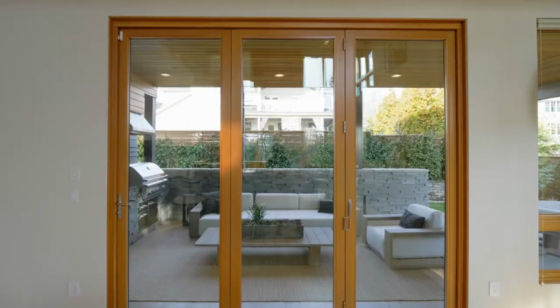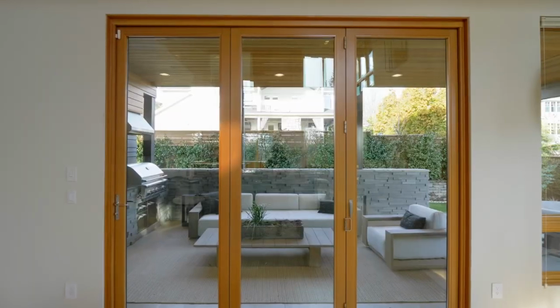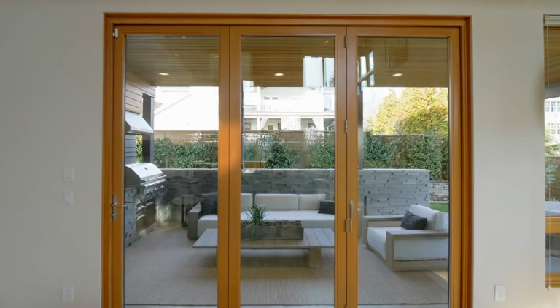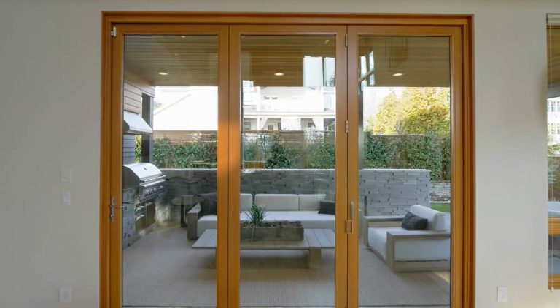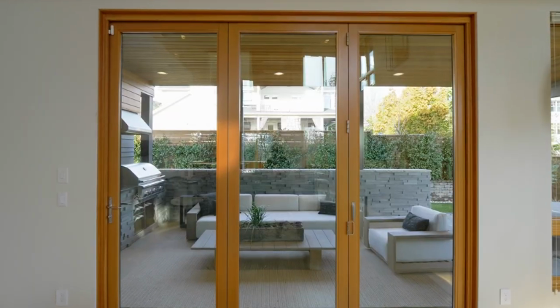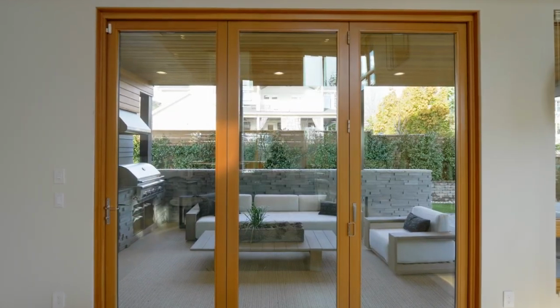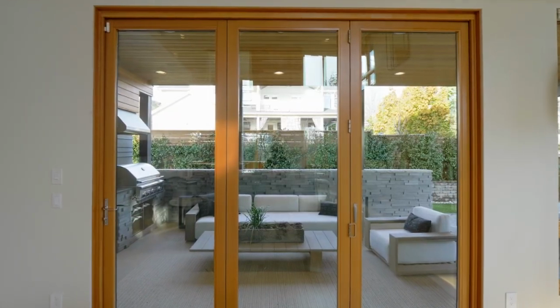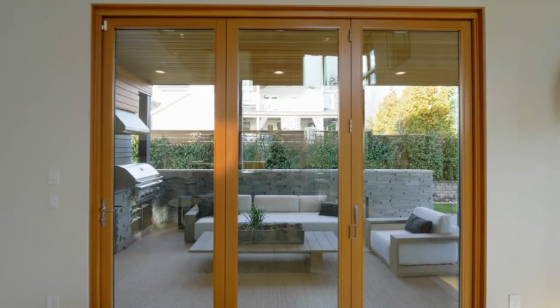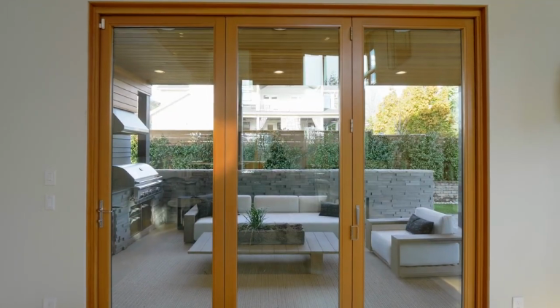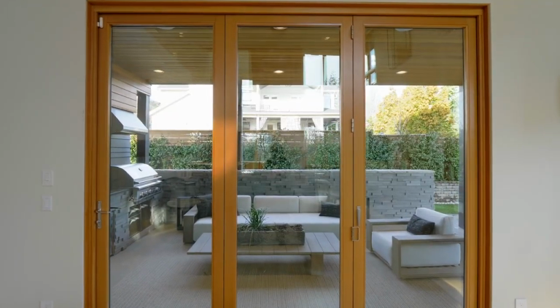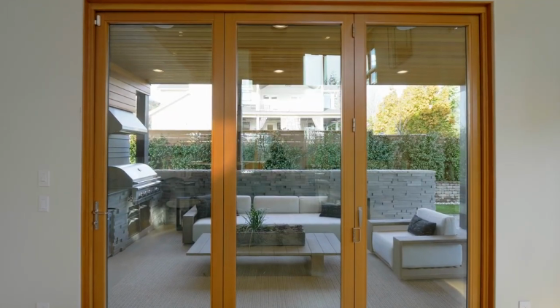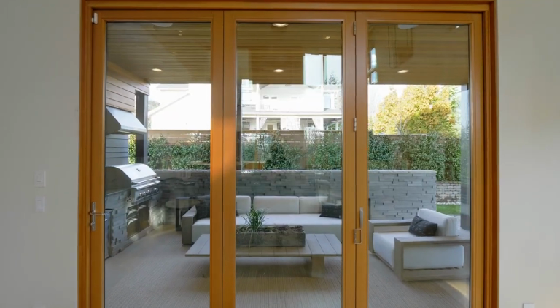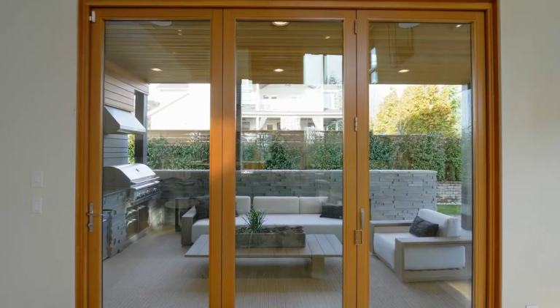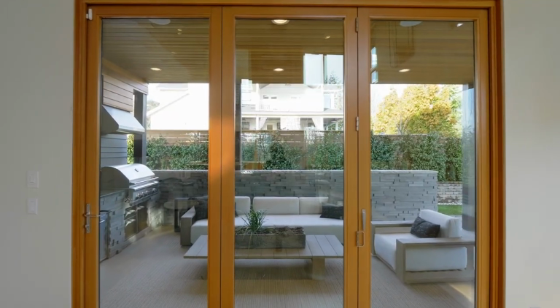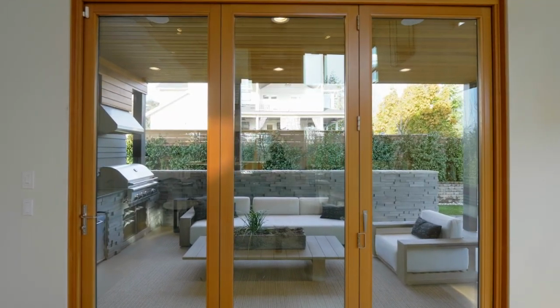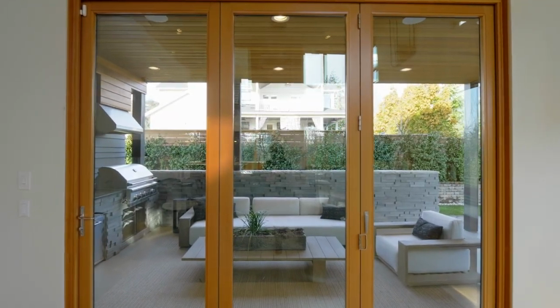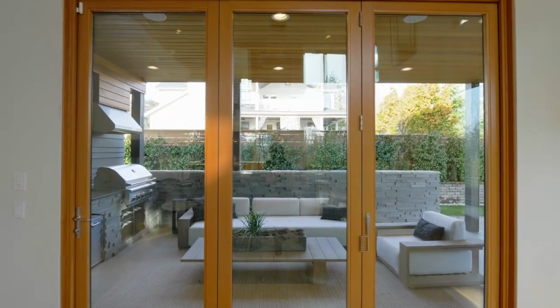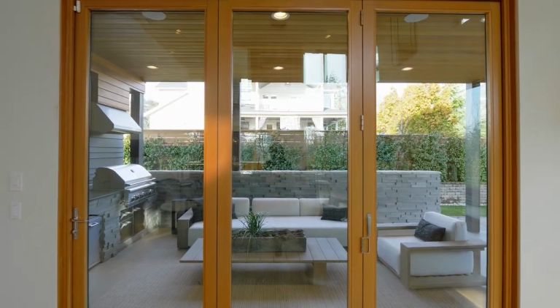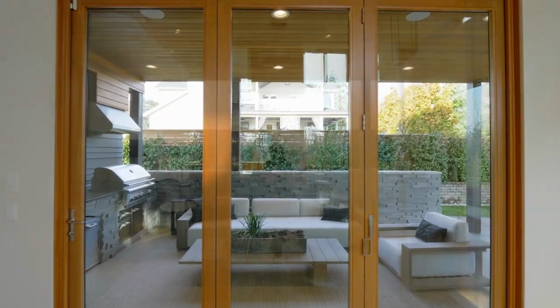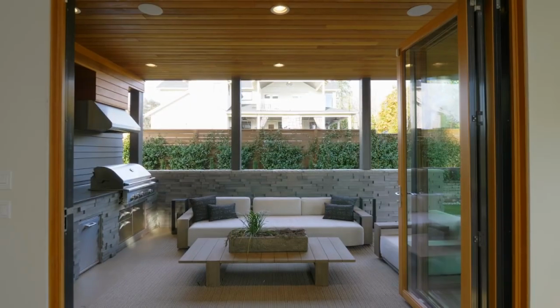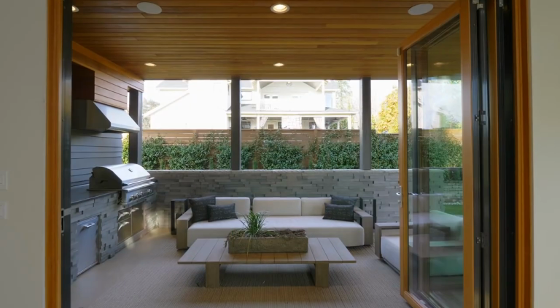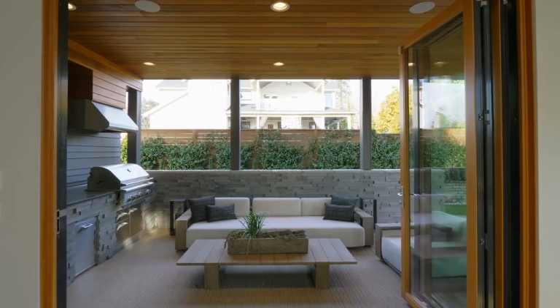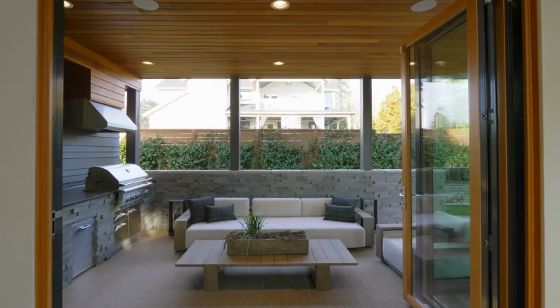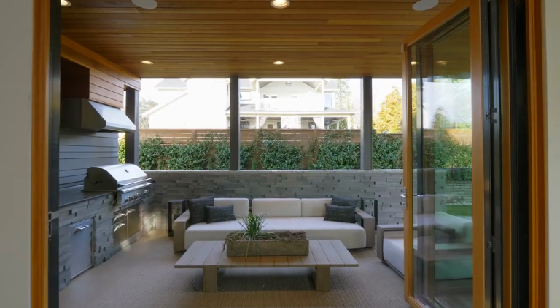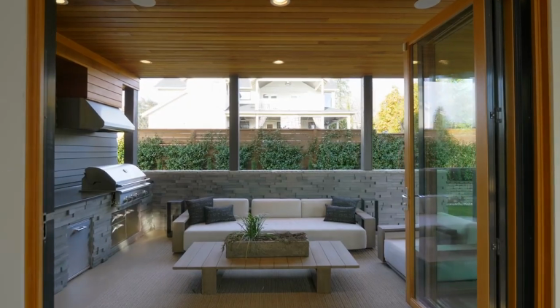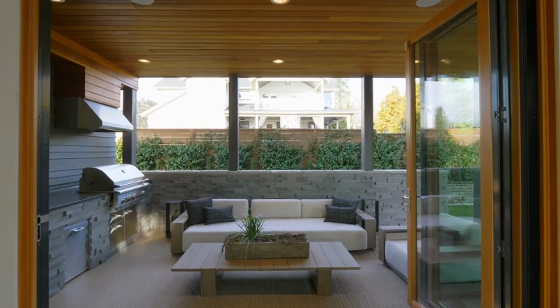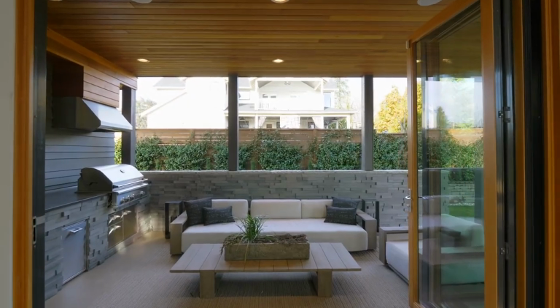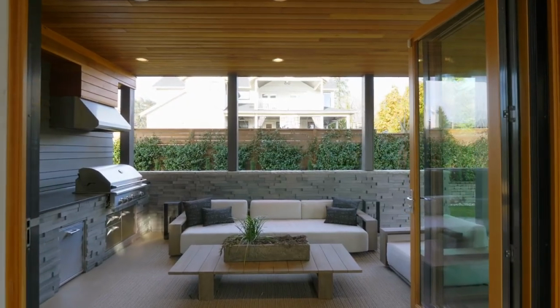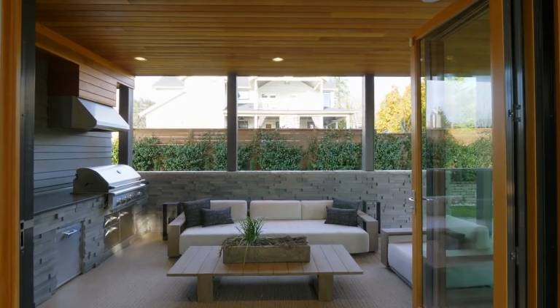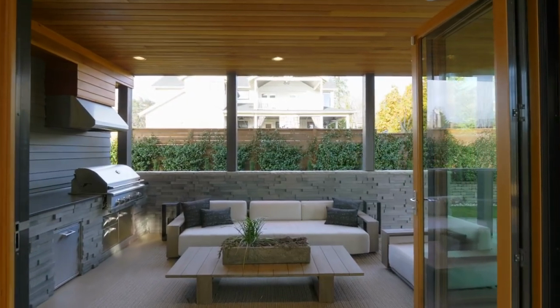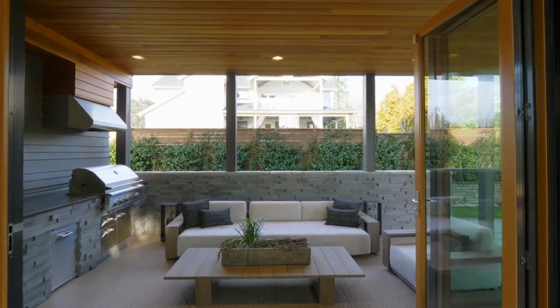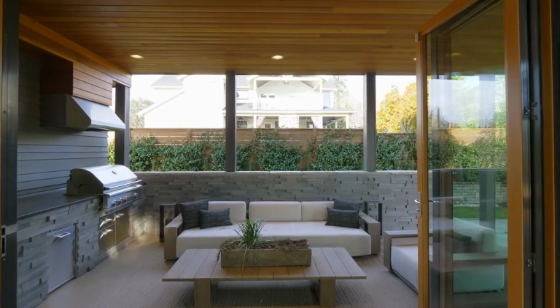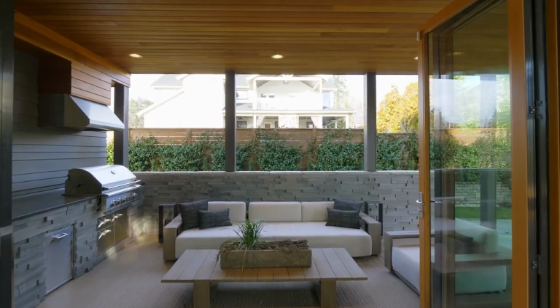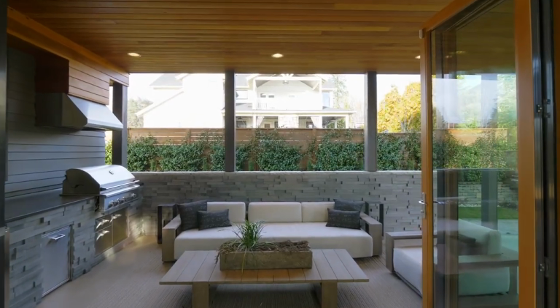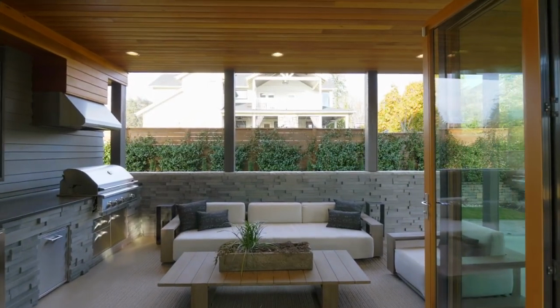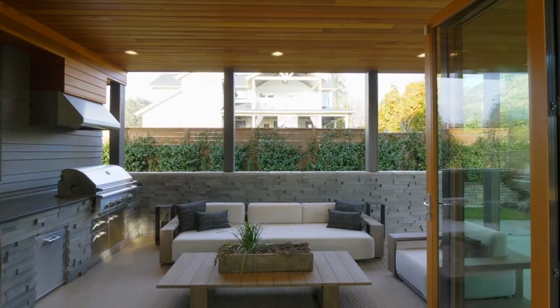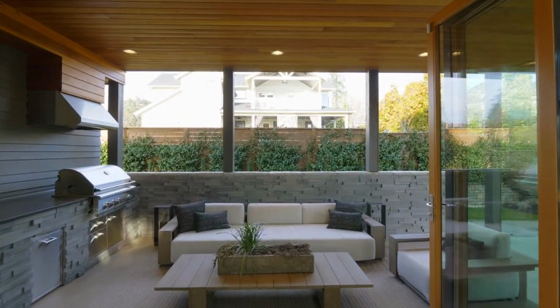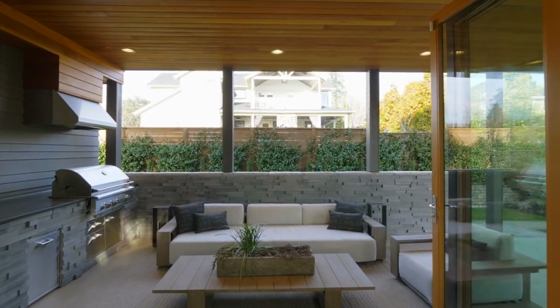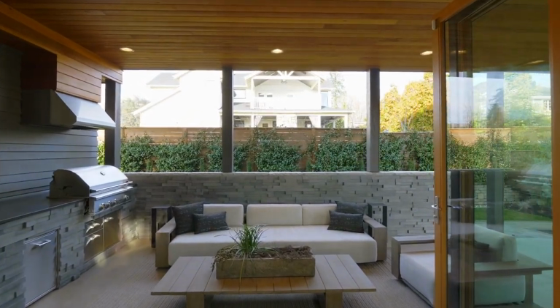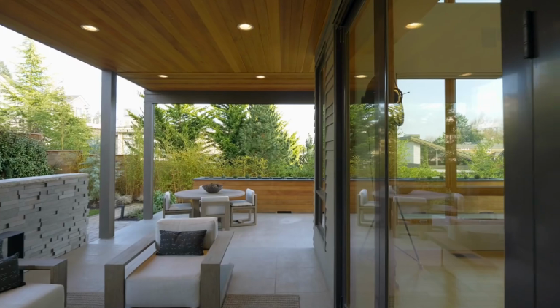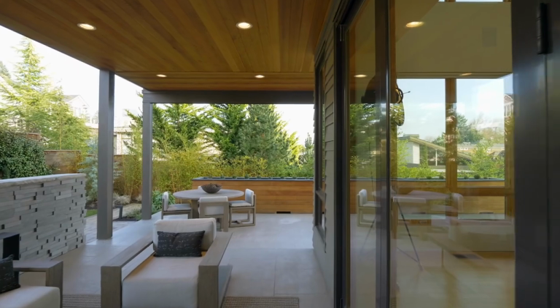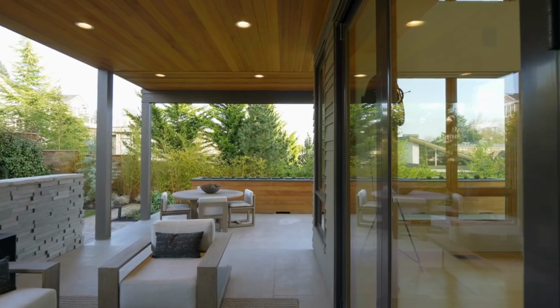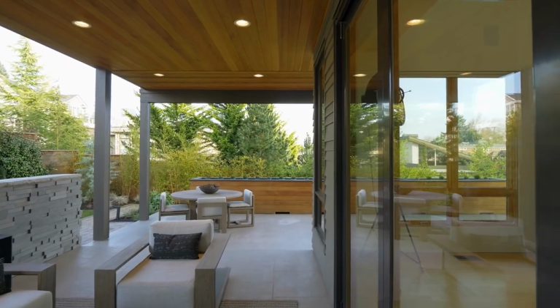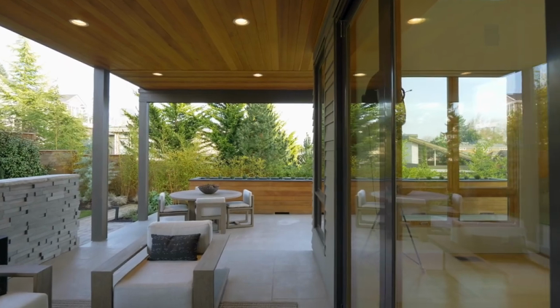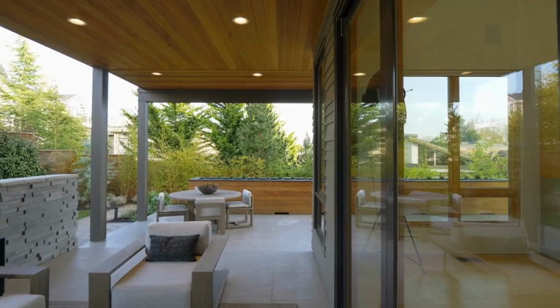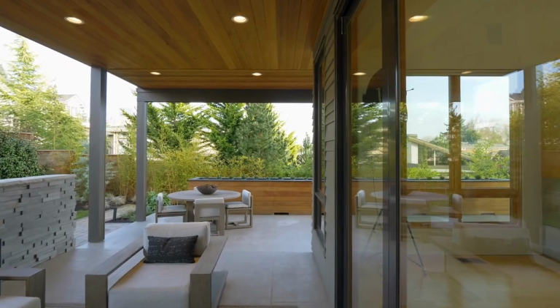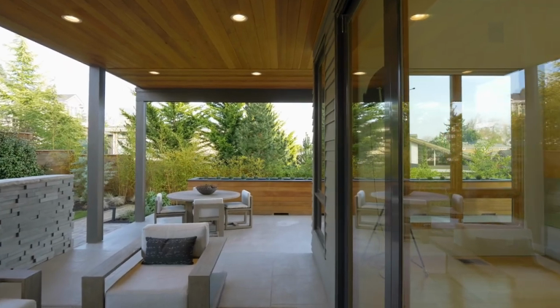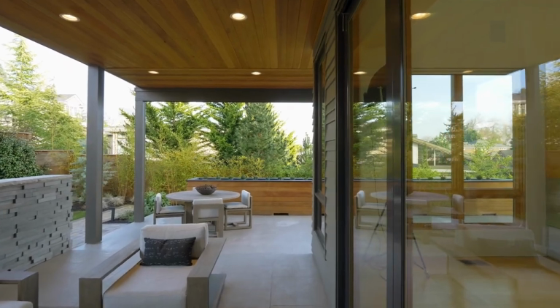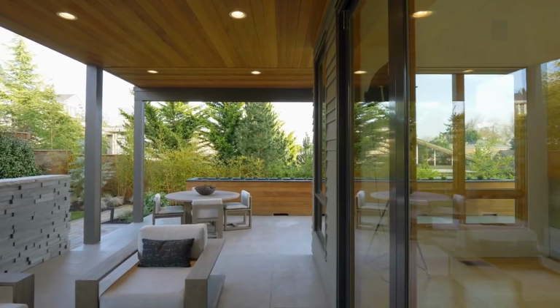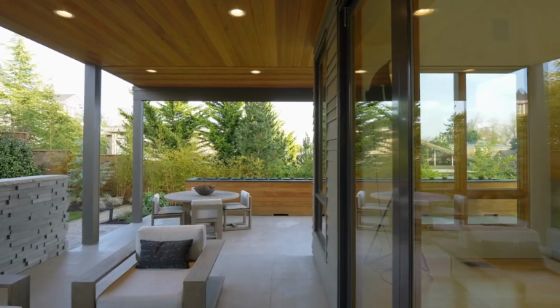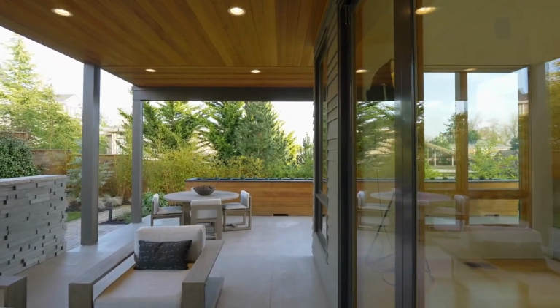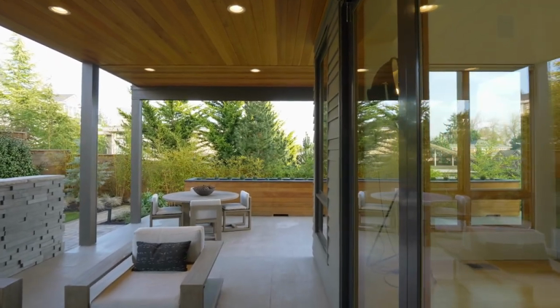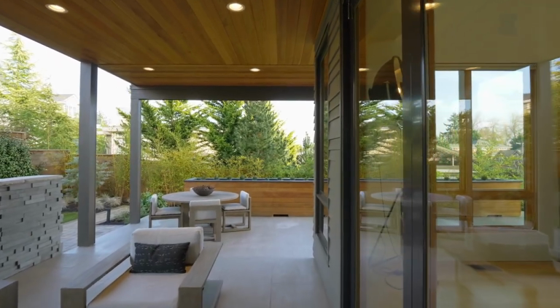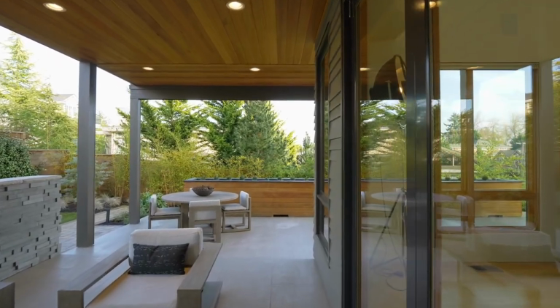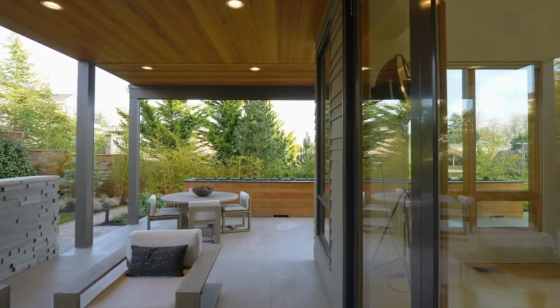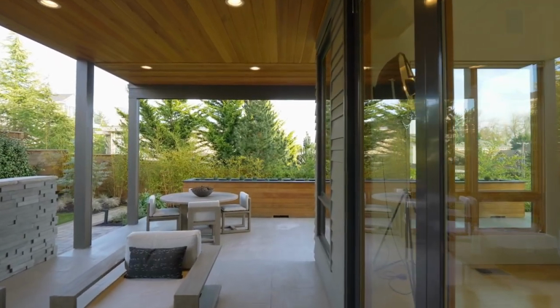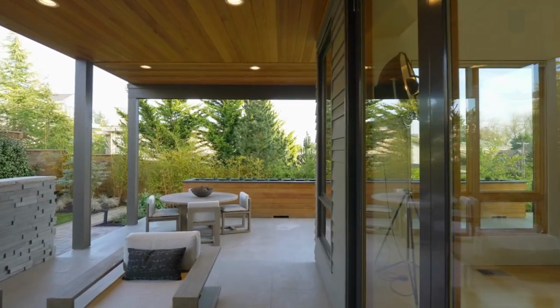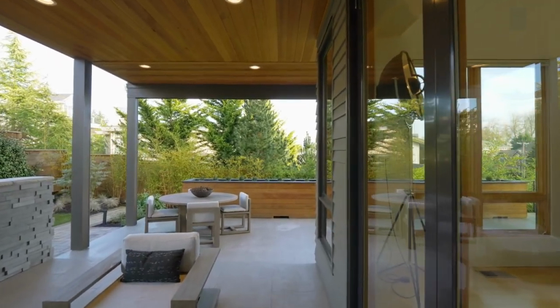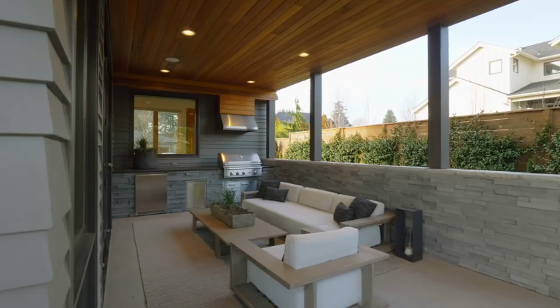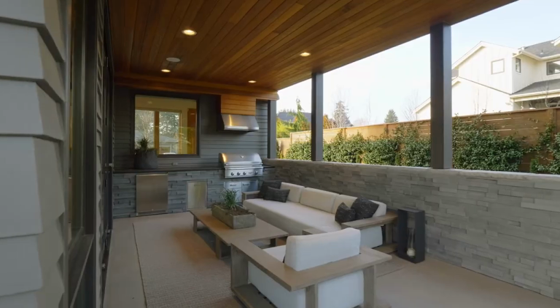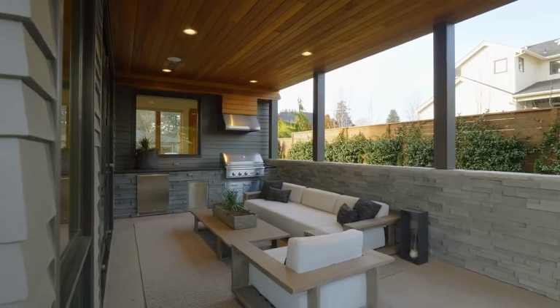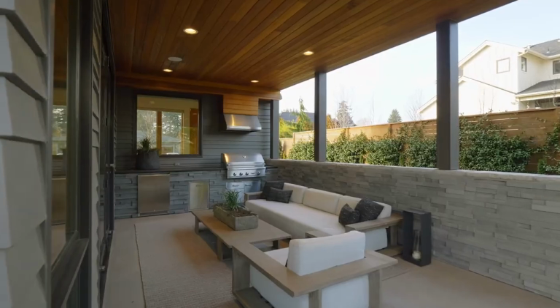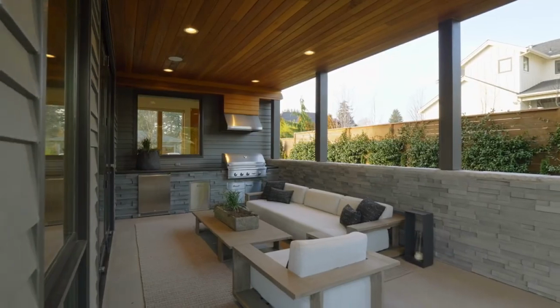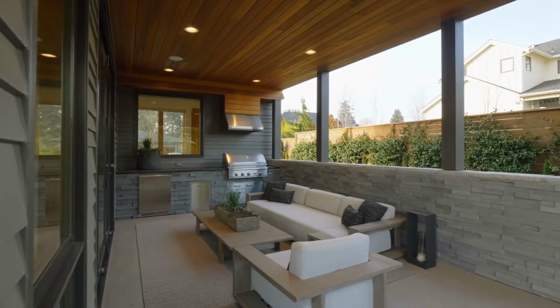A folding glass door system opens to the wraparound outdoor patio, complete with a gorgeous outdoor kitchen.